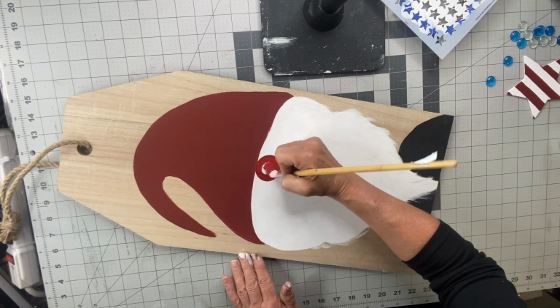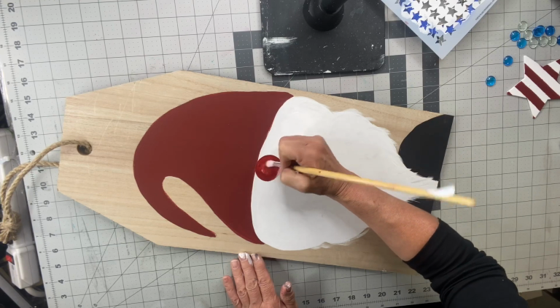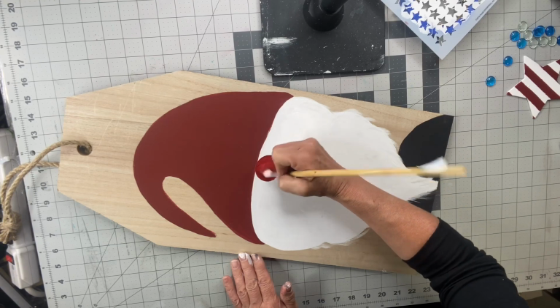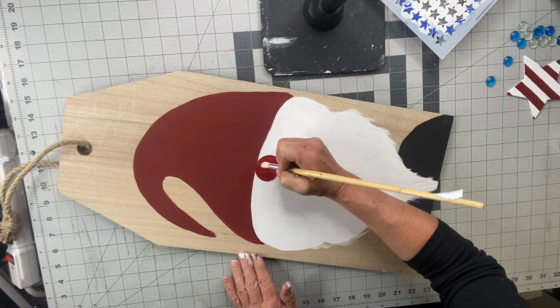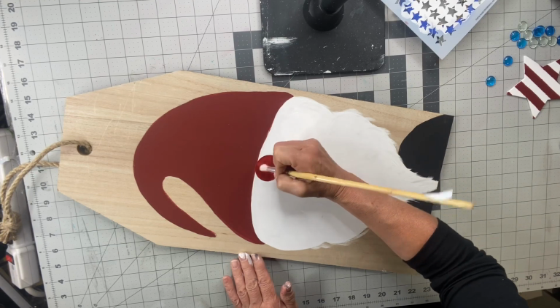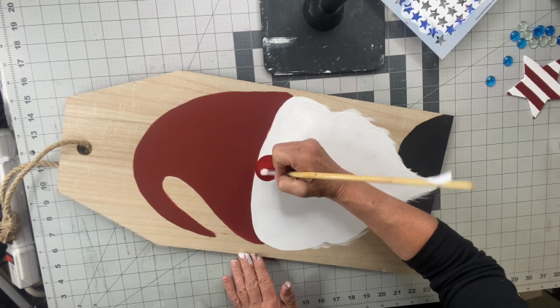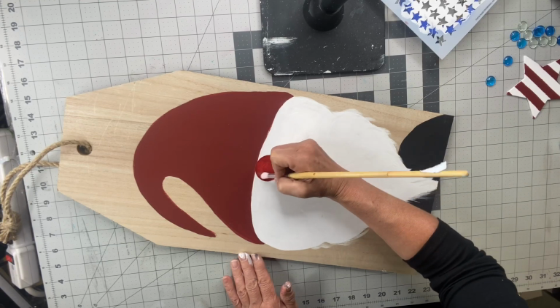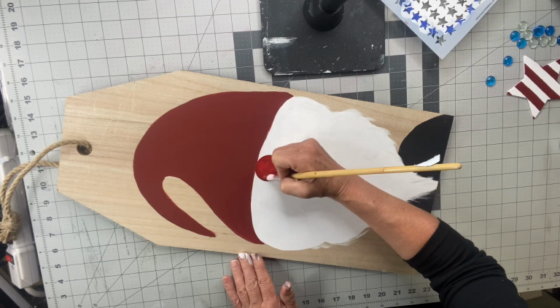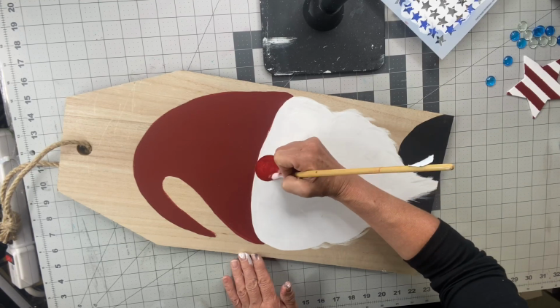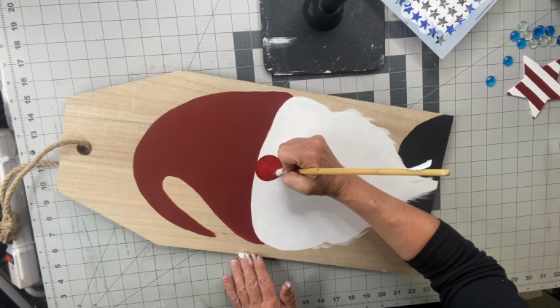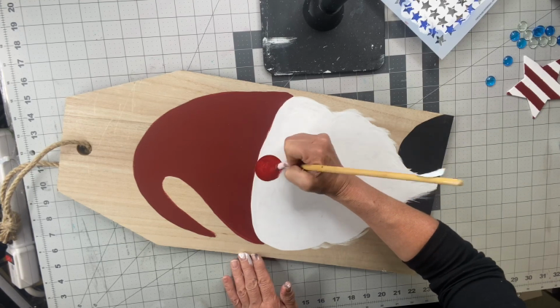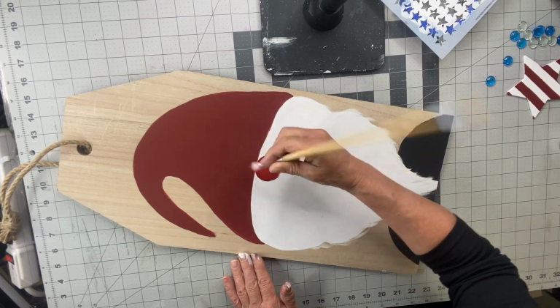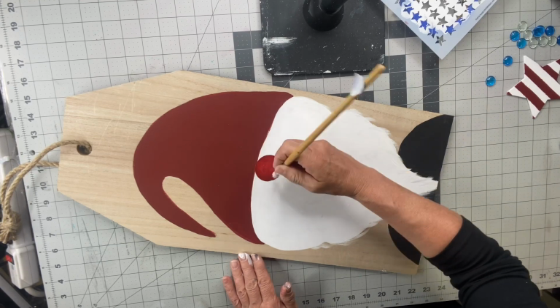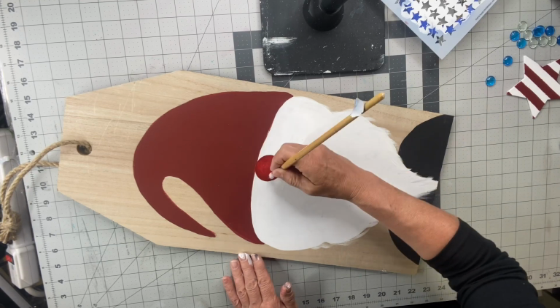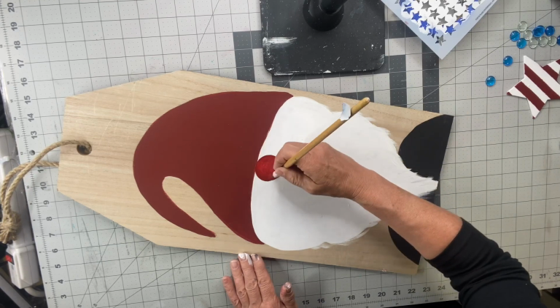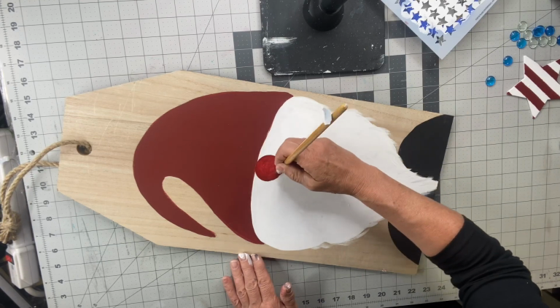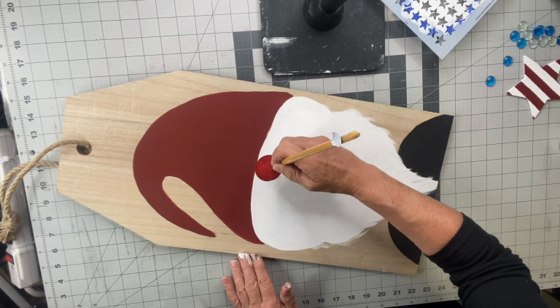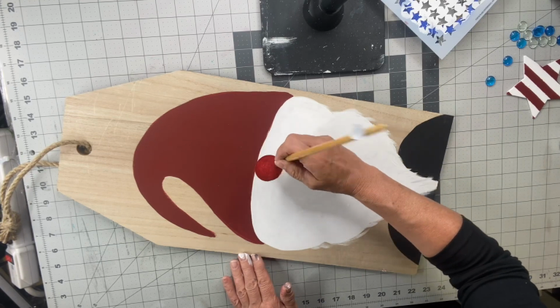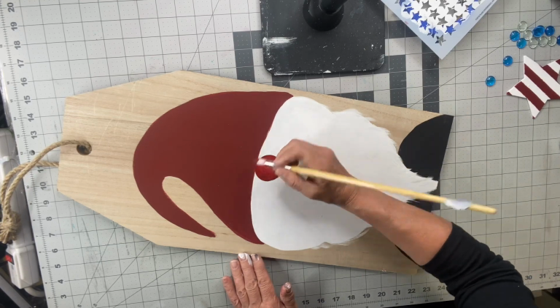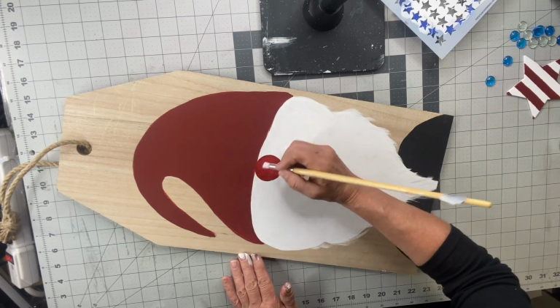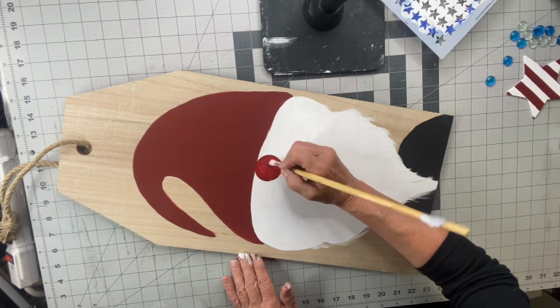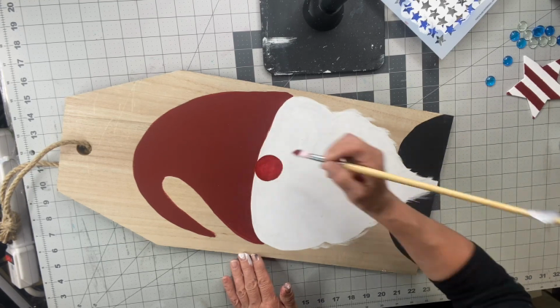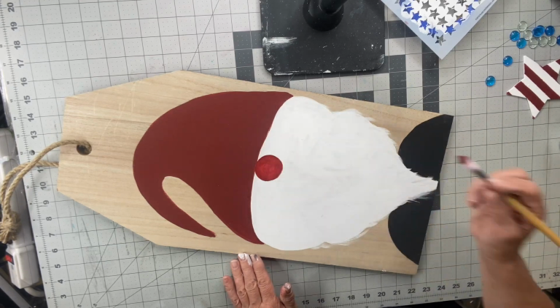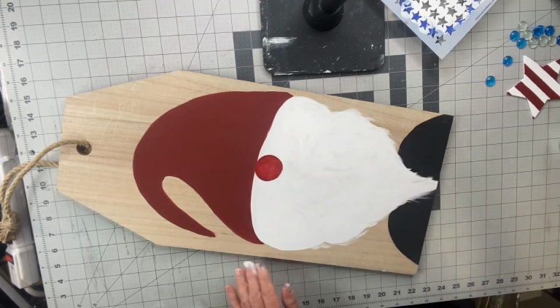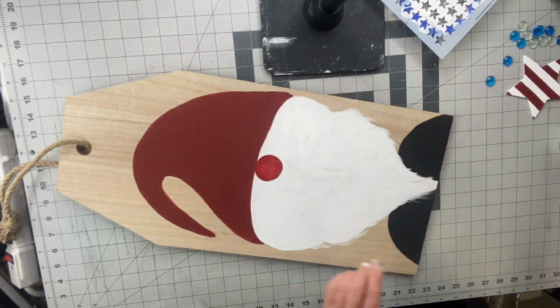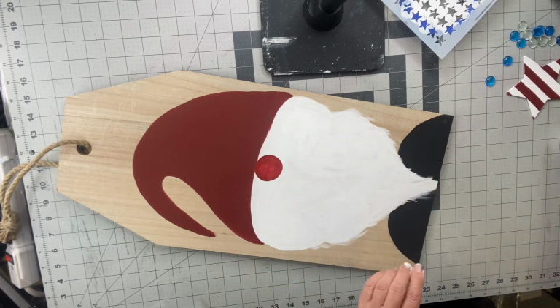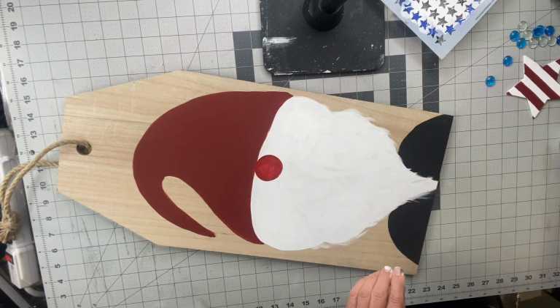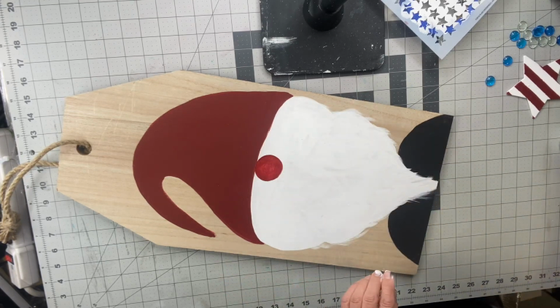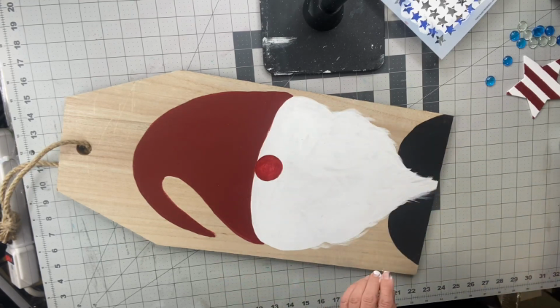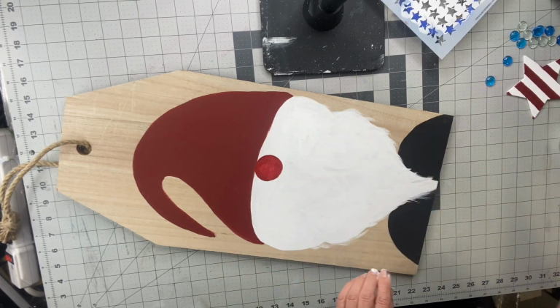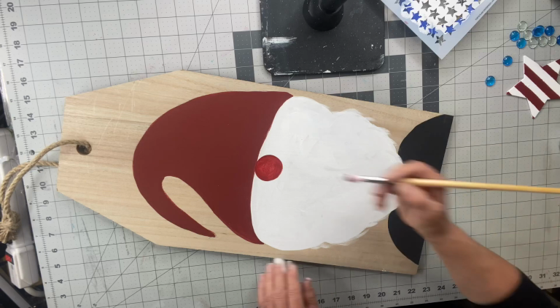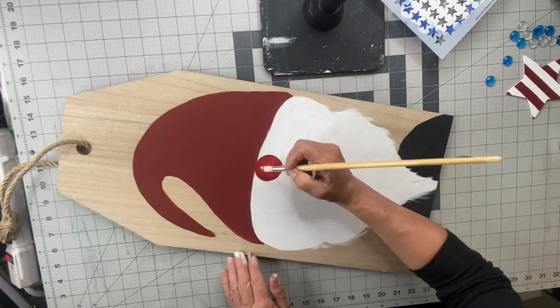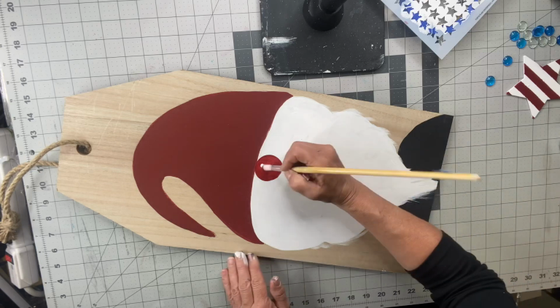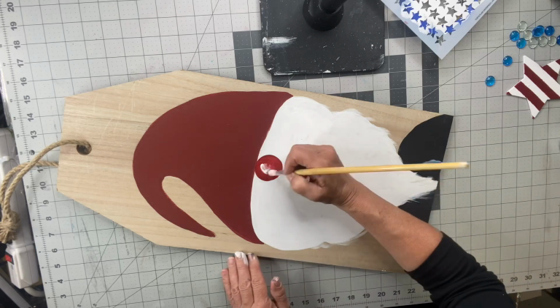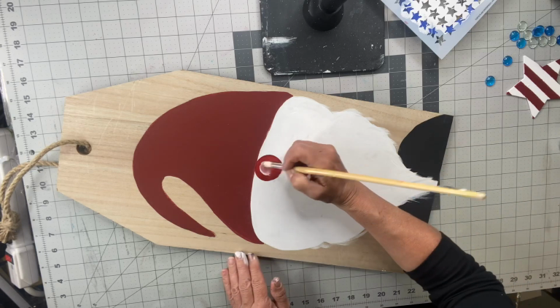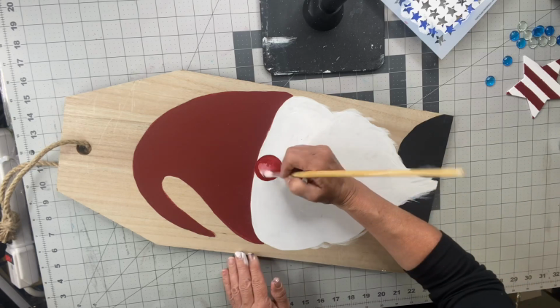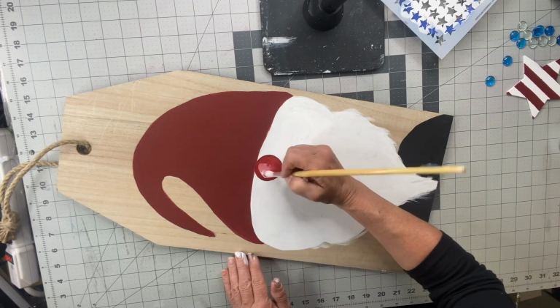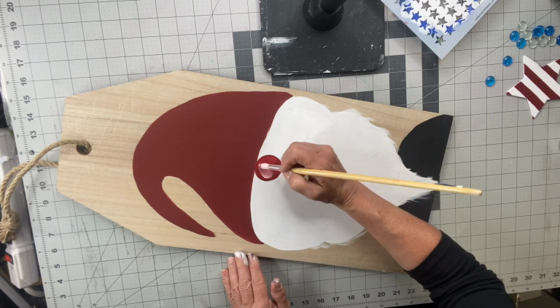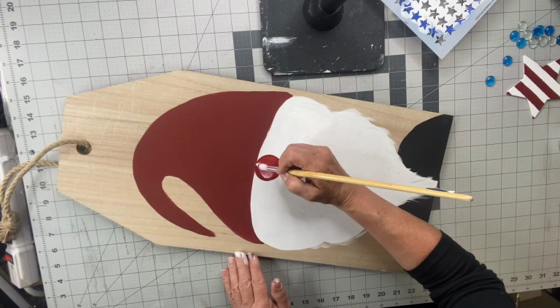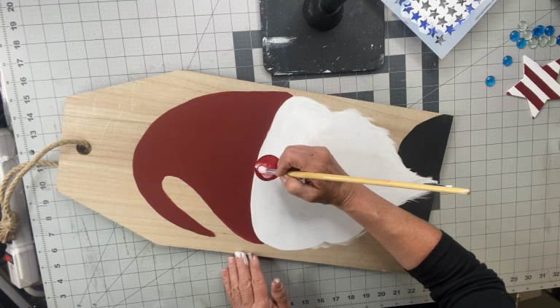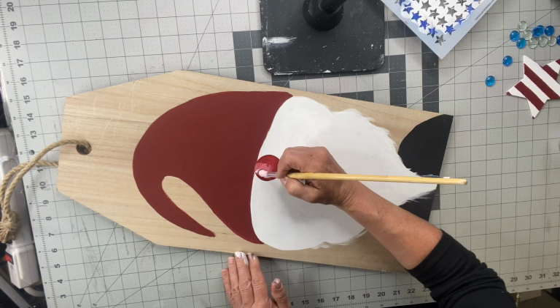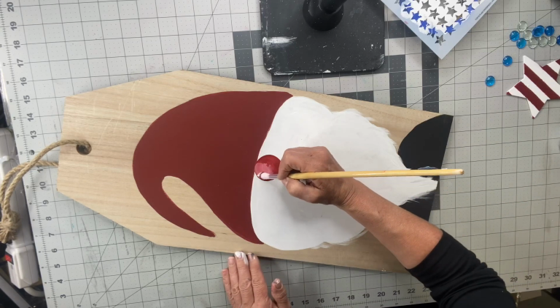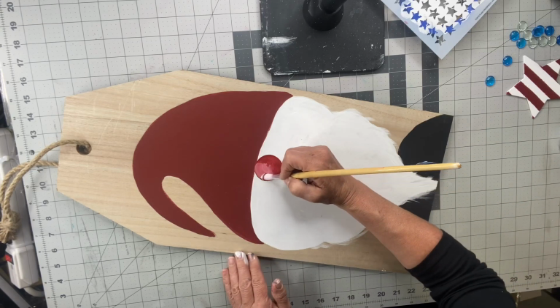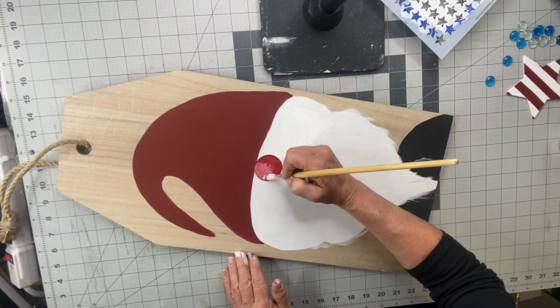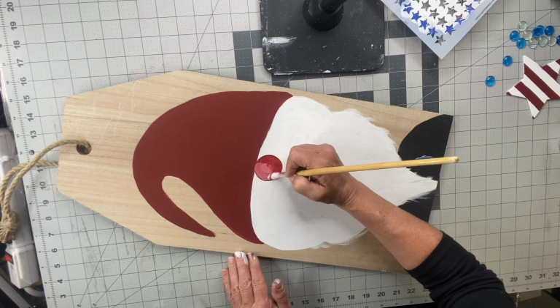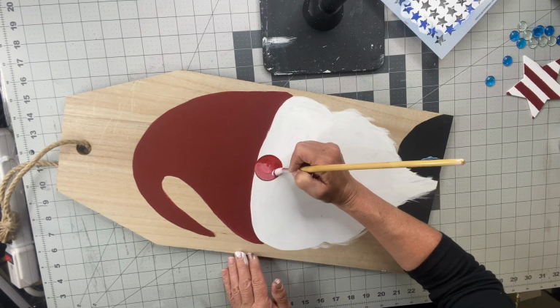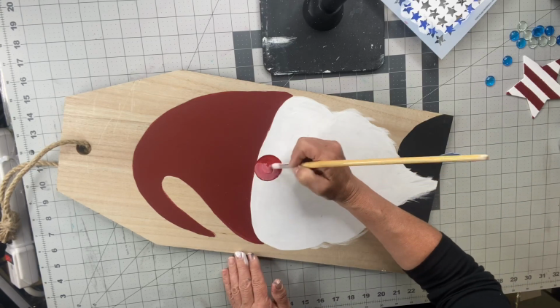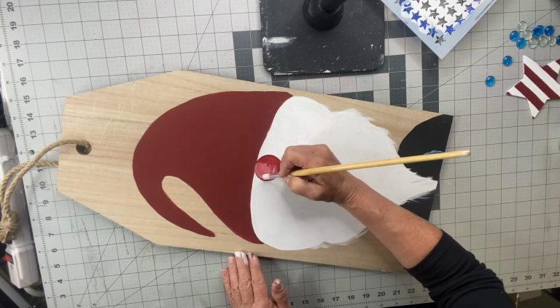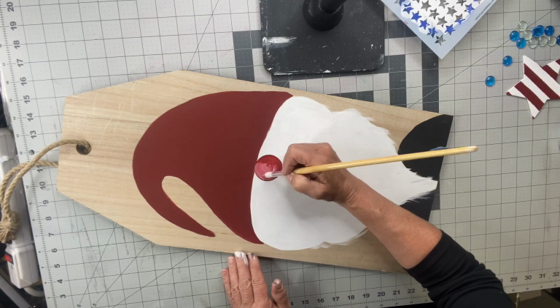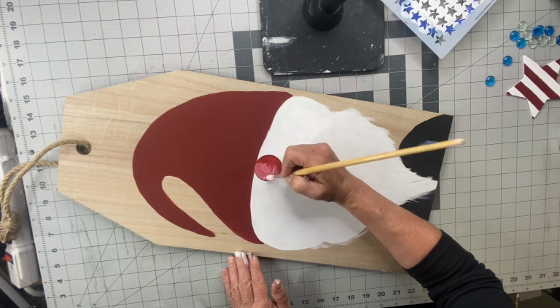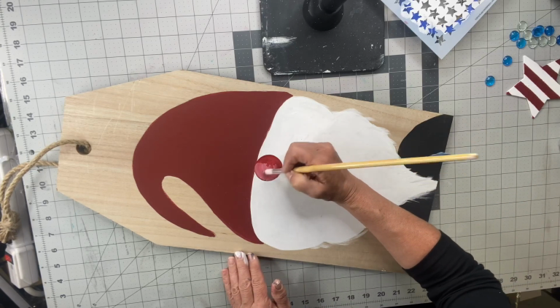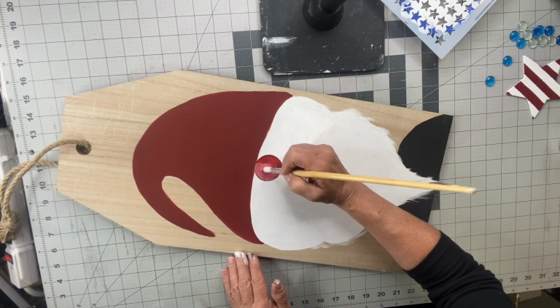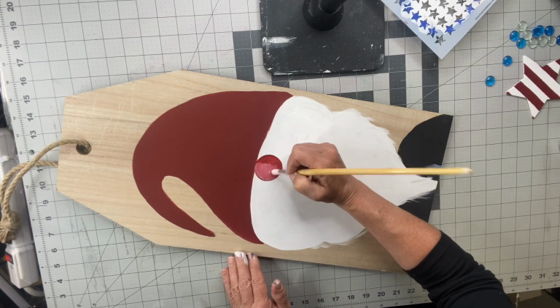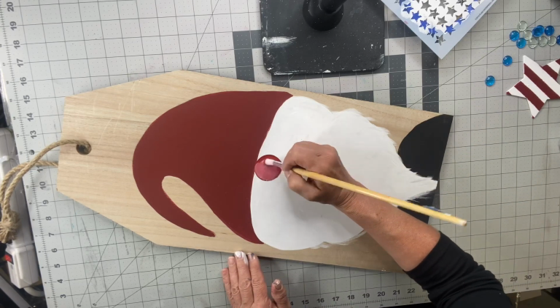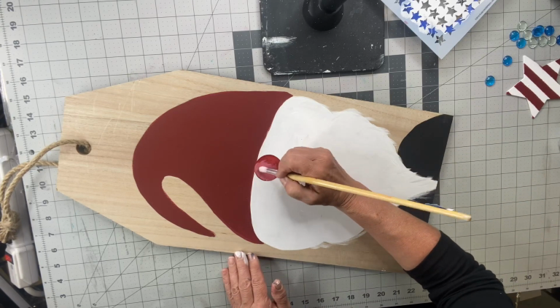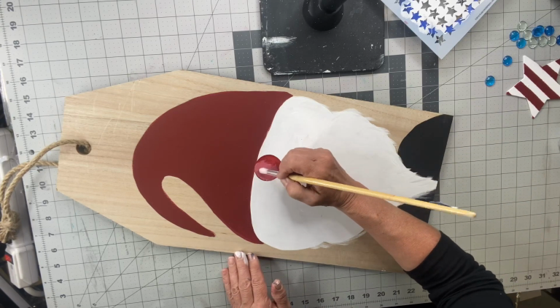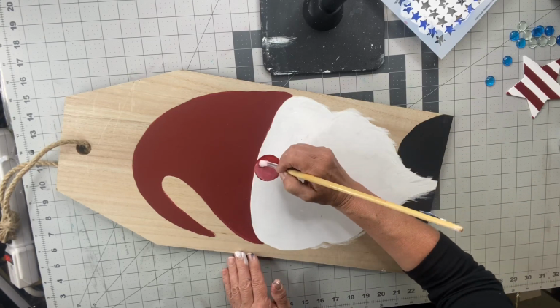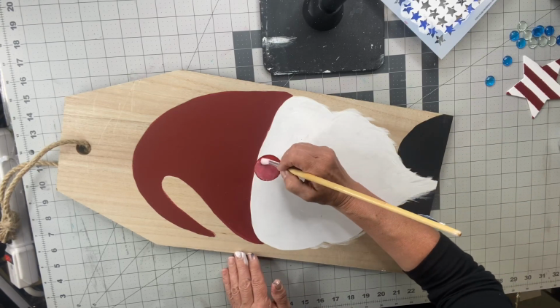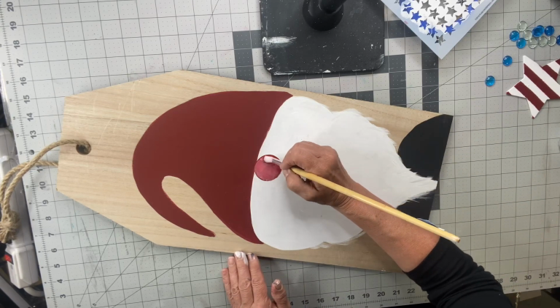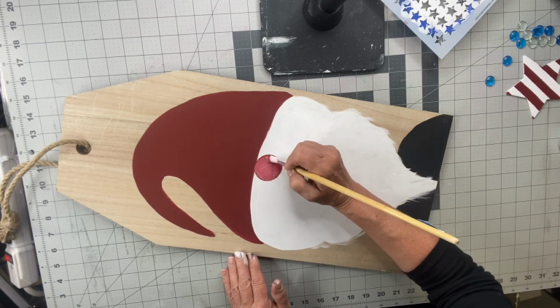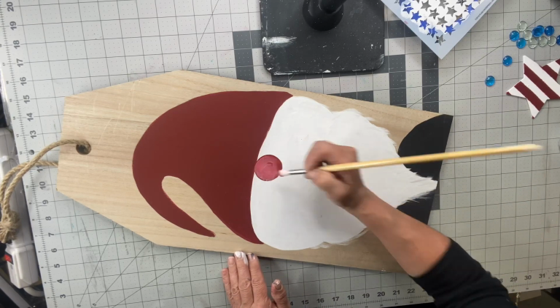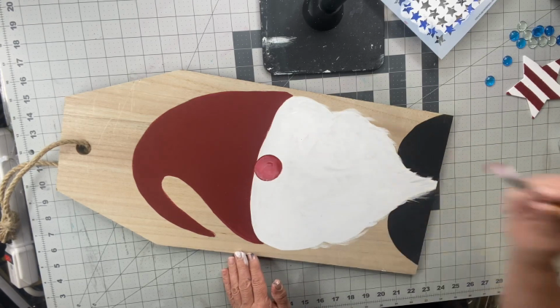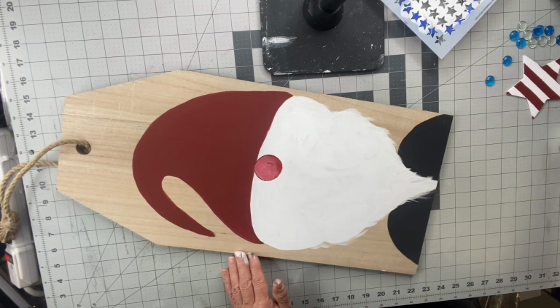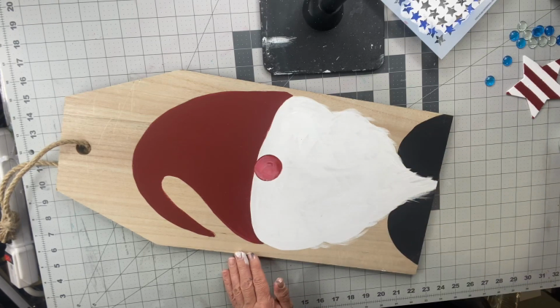I'm going to create his nose. I'm going to start with Republic Red and then just mix in white until I get a pink tone nose.